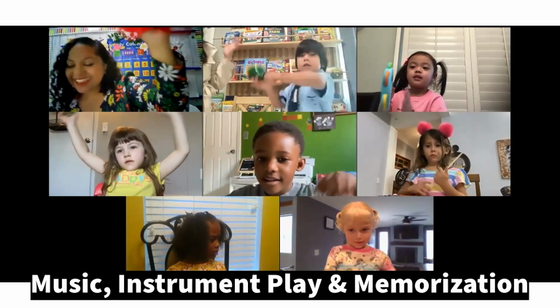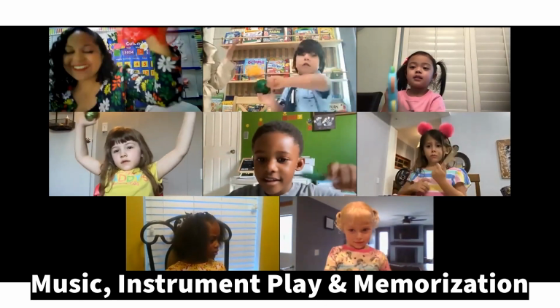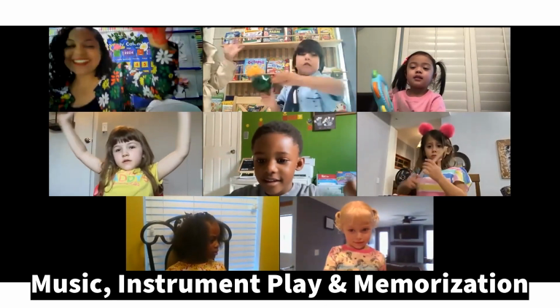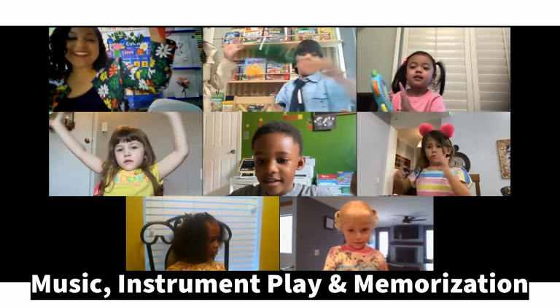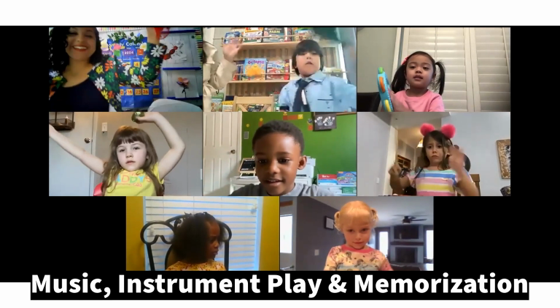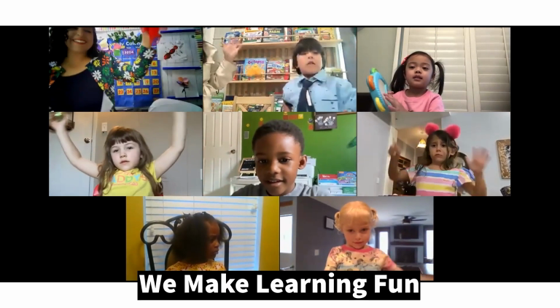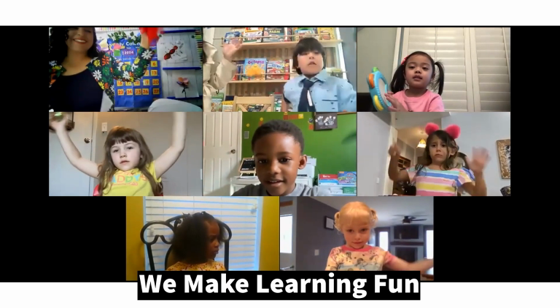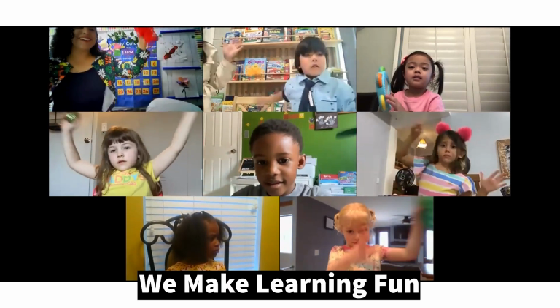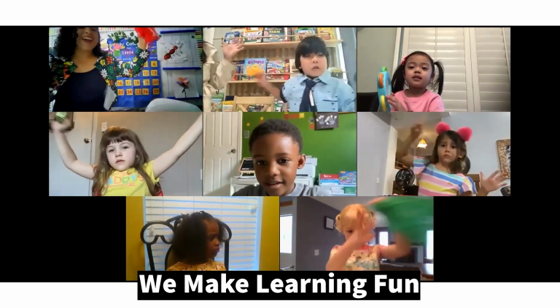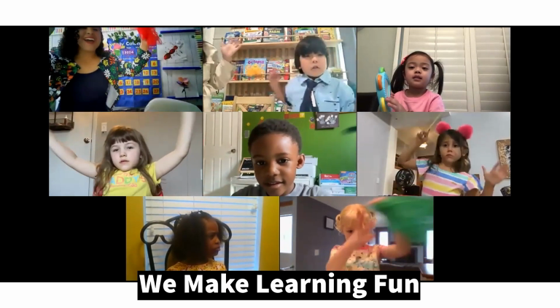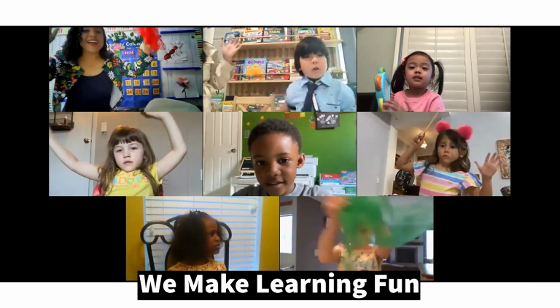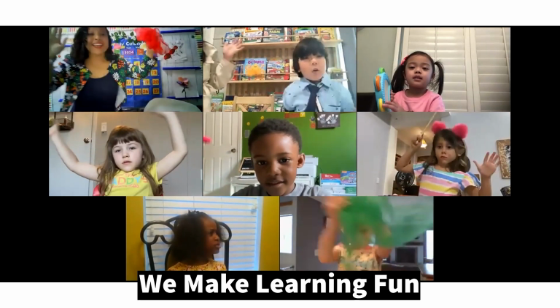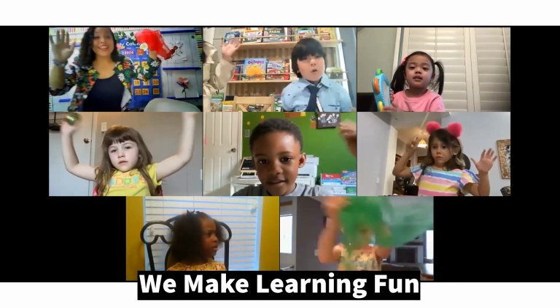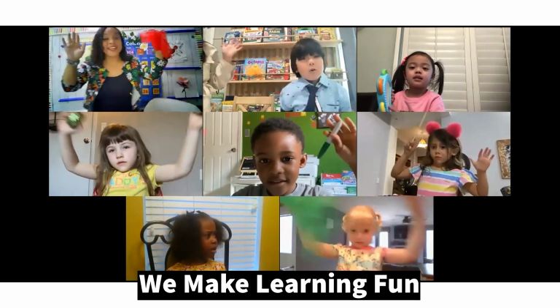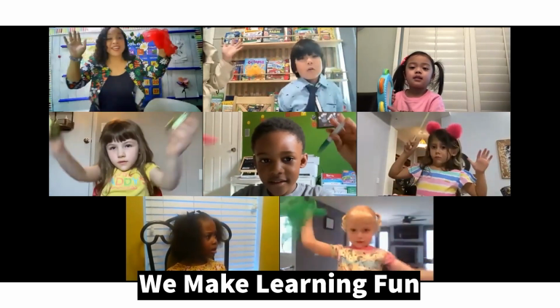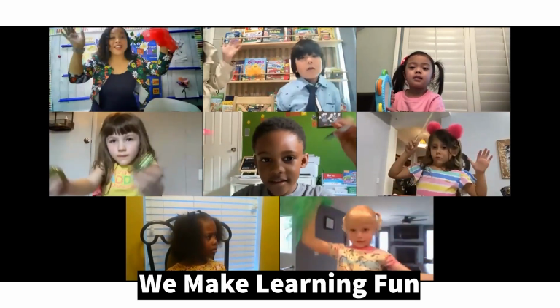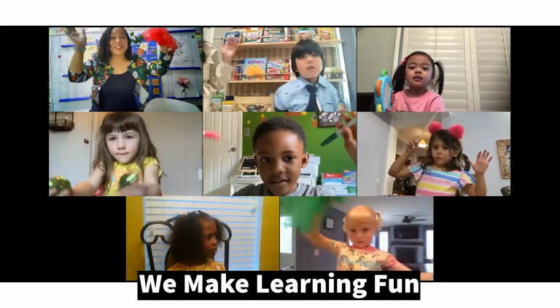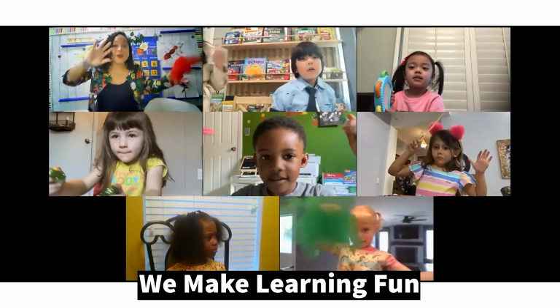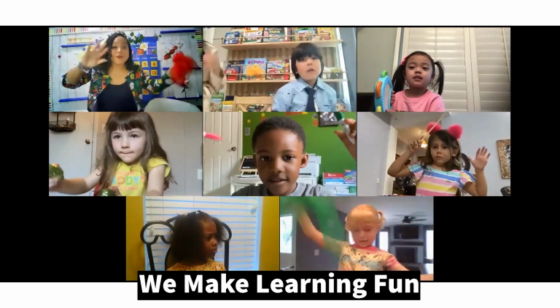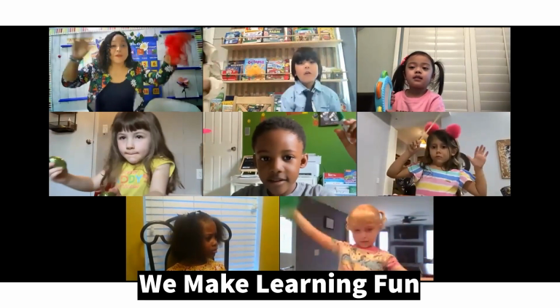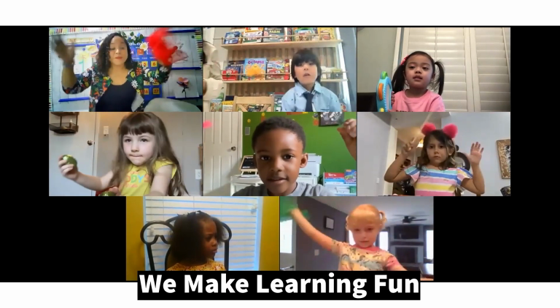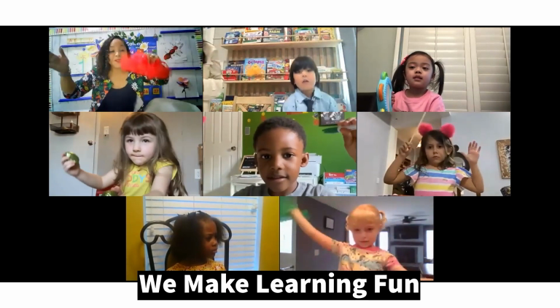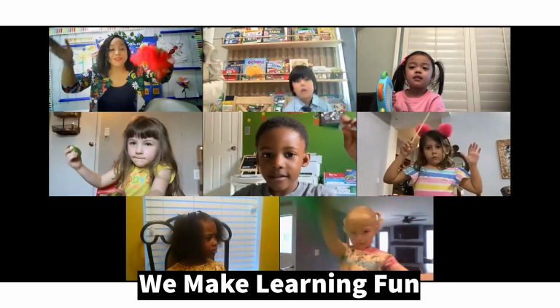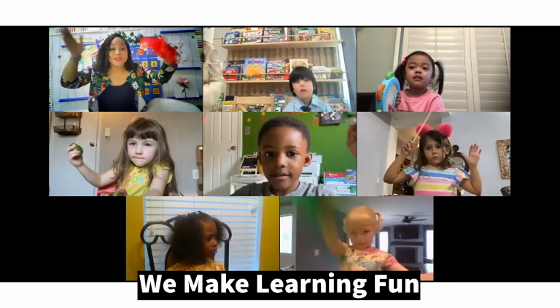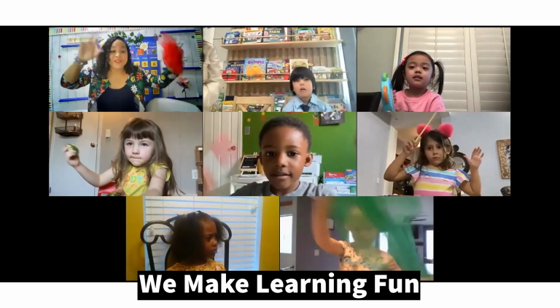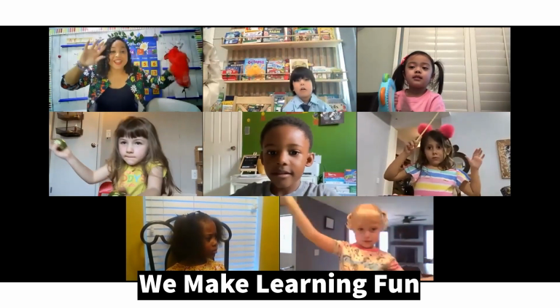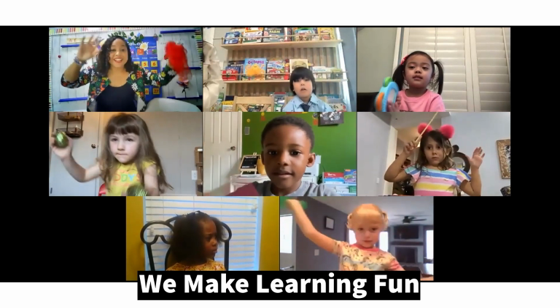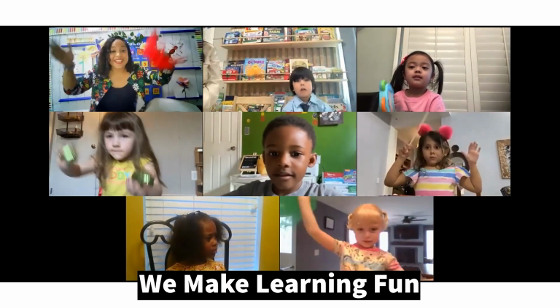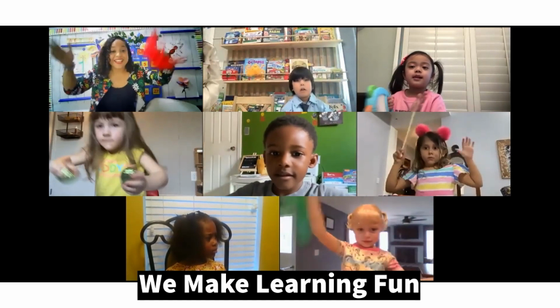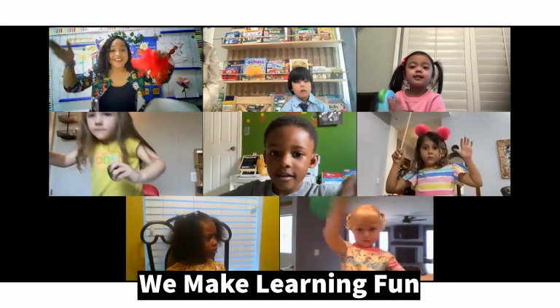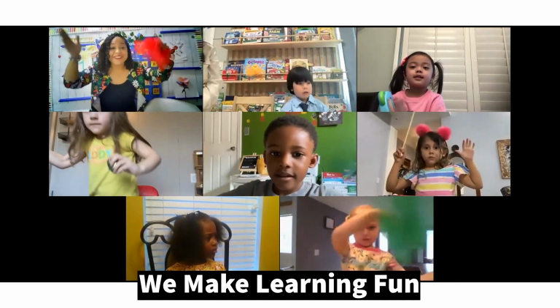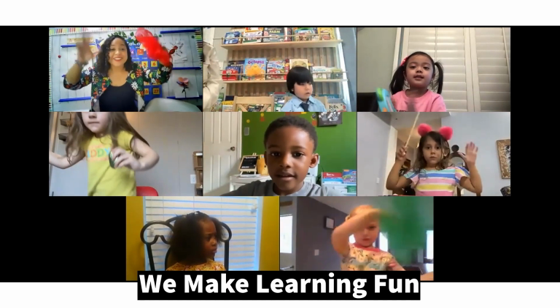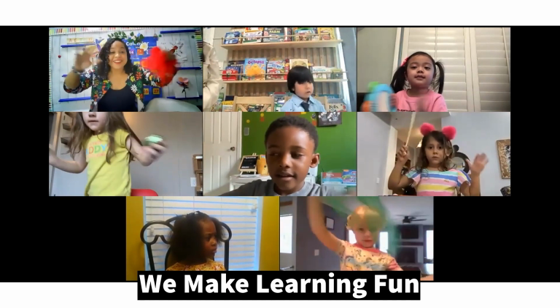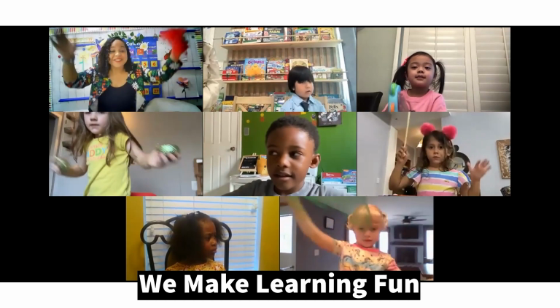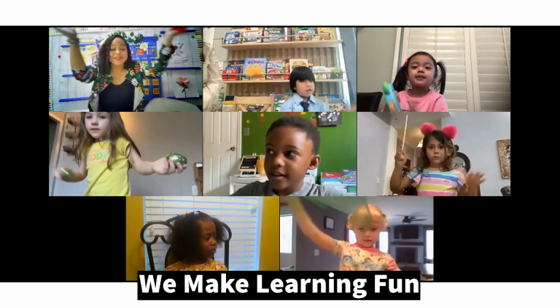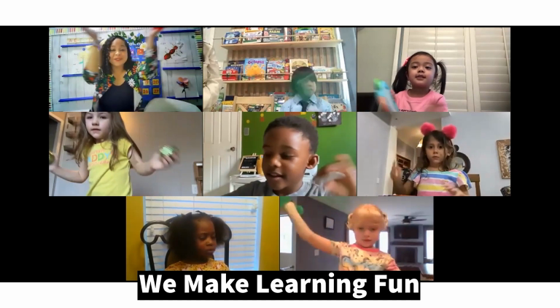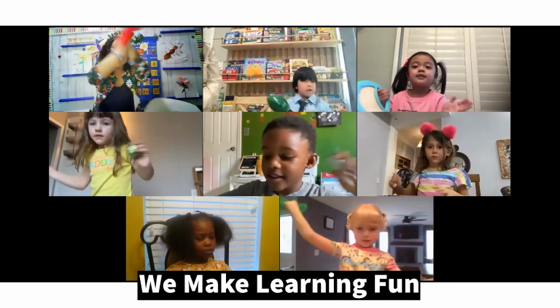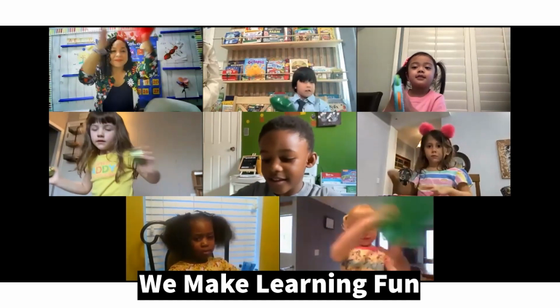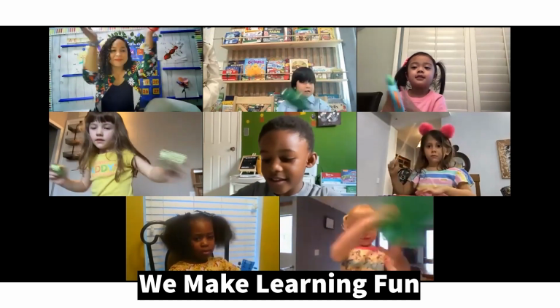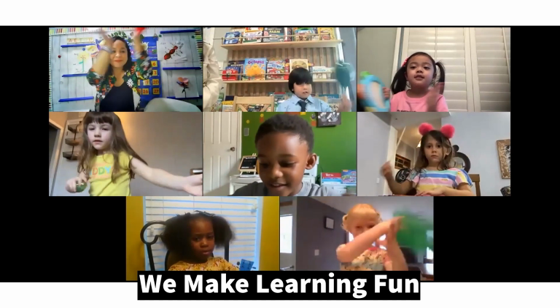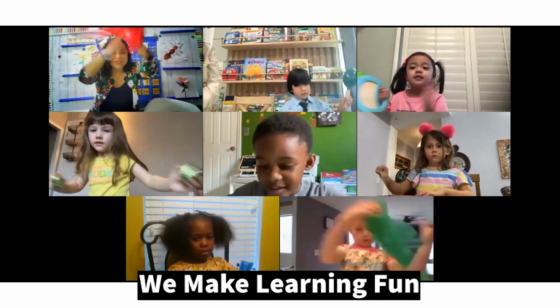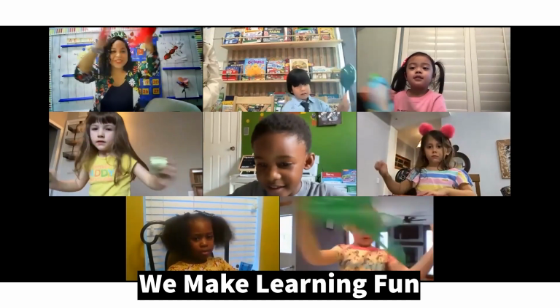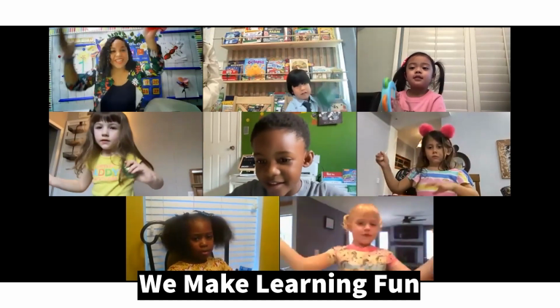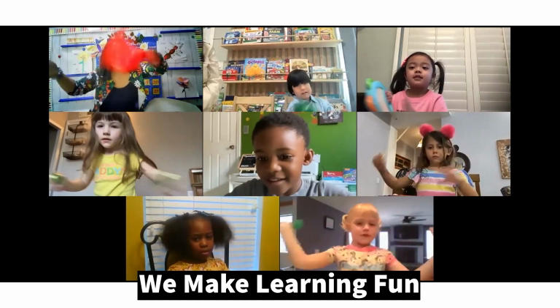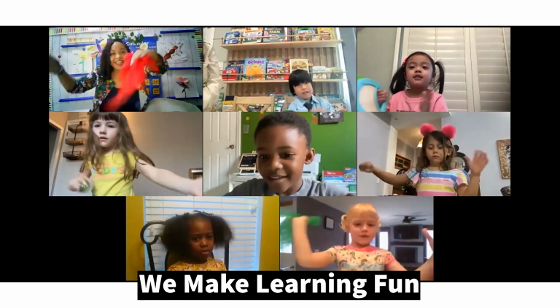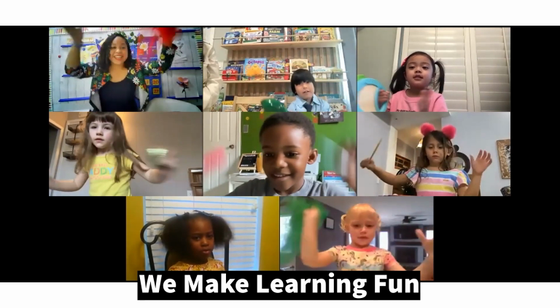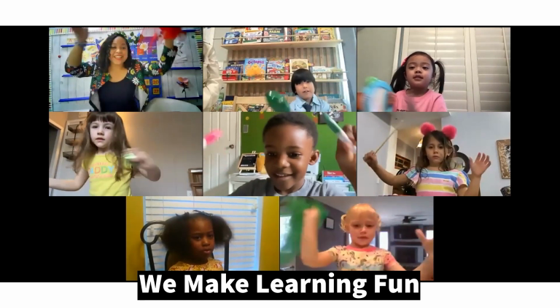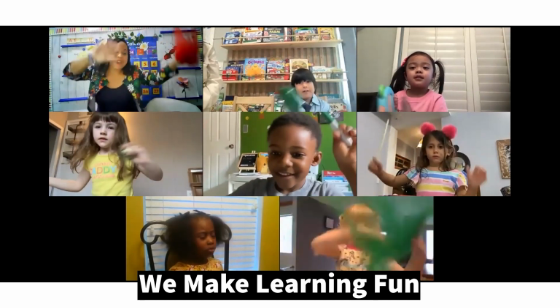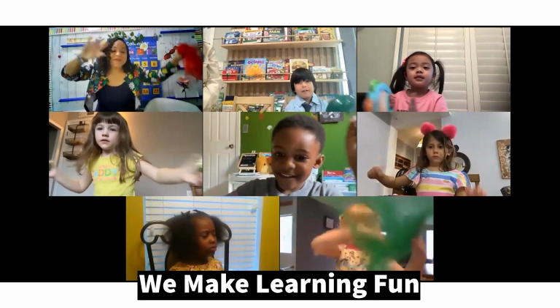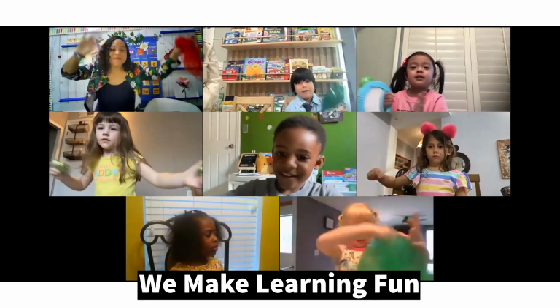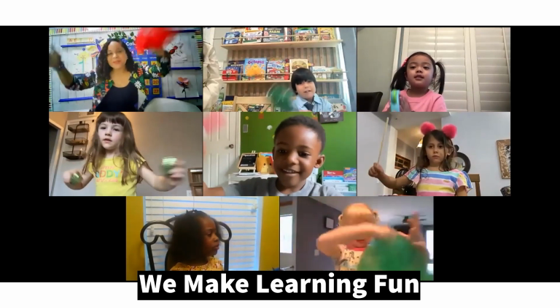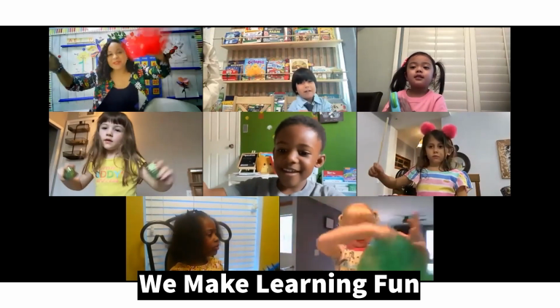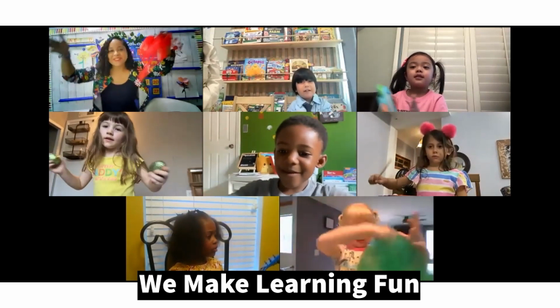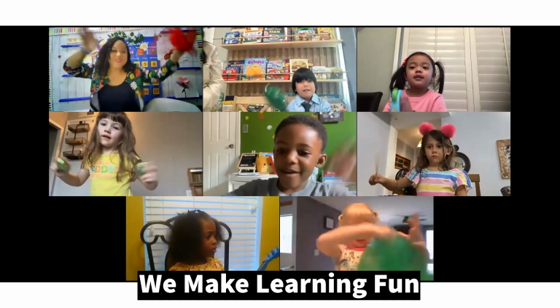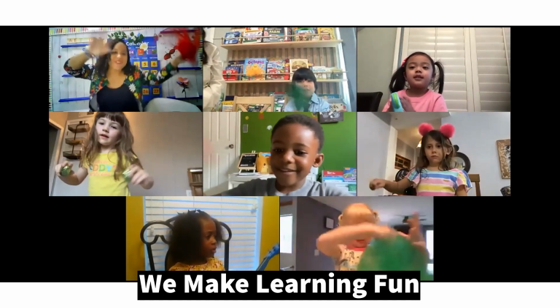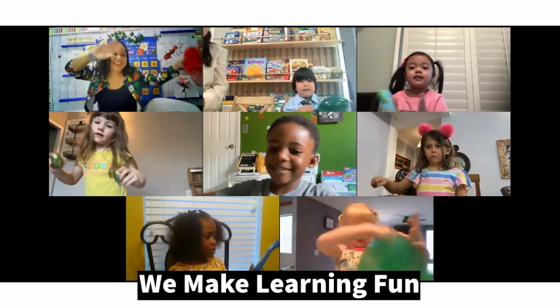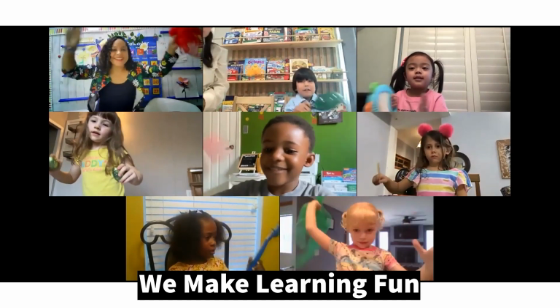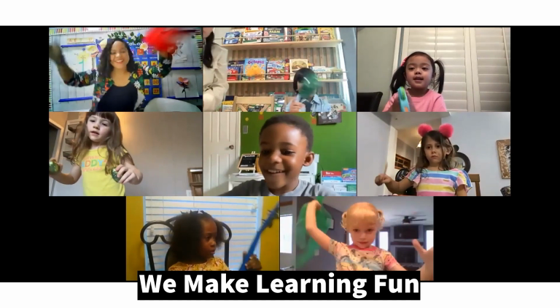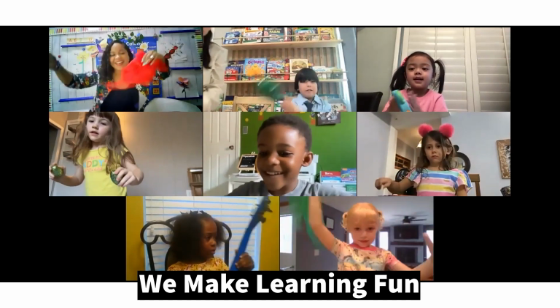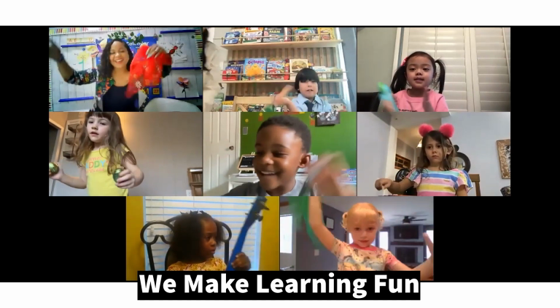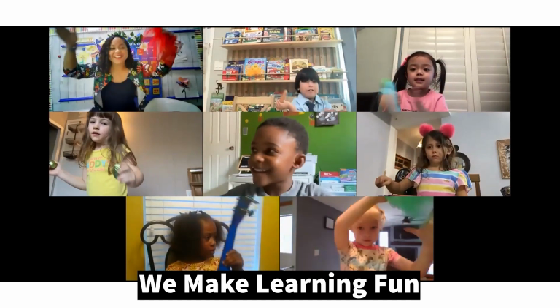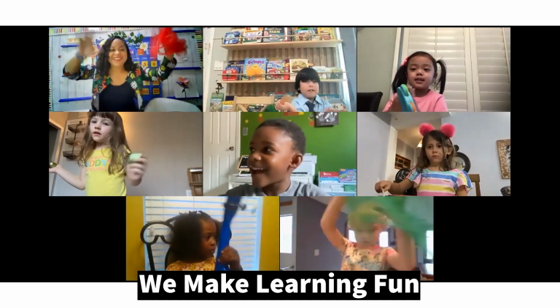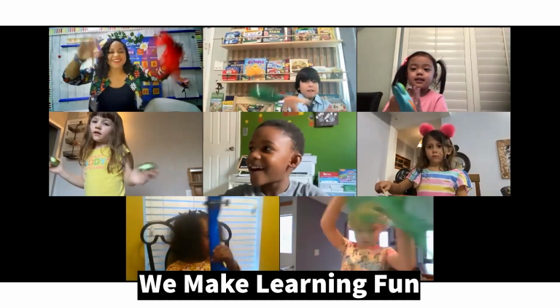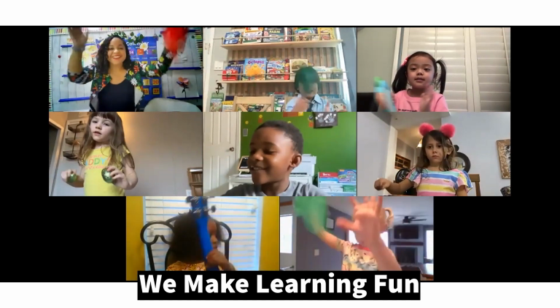Here we go. Hello my preschool friends, how are you? Hello my preschool friends, how are you?